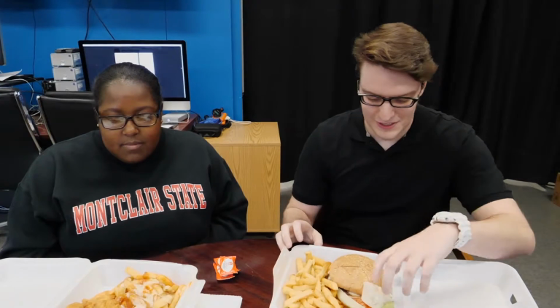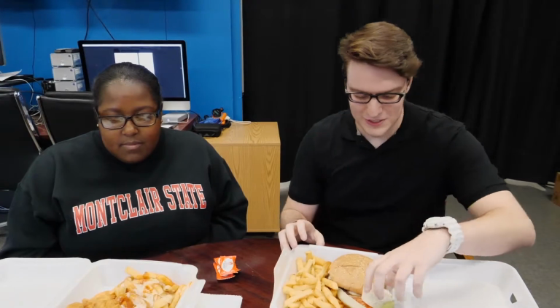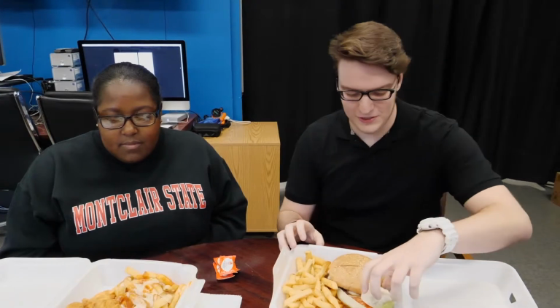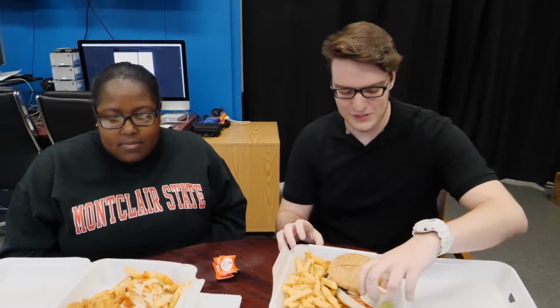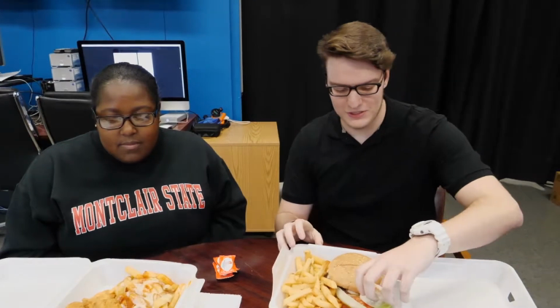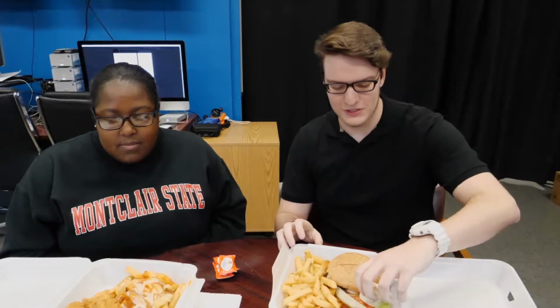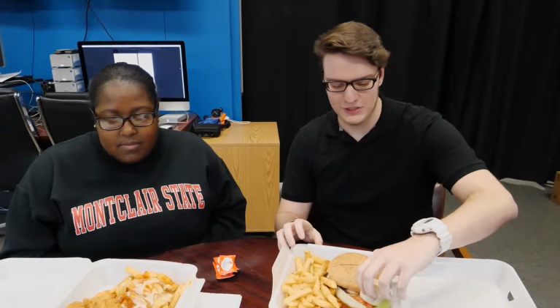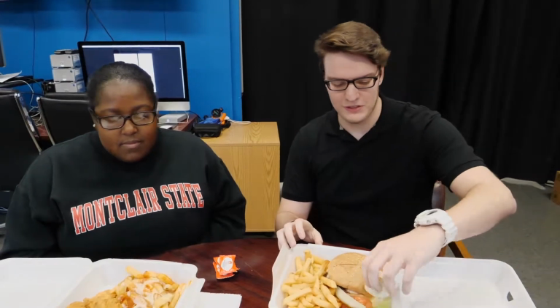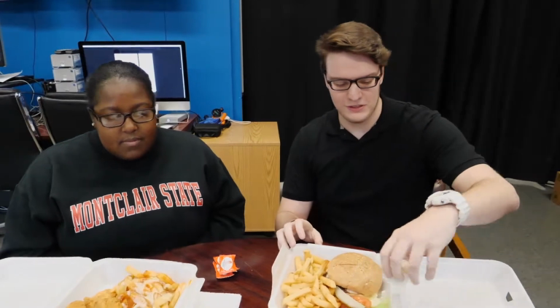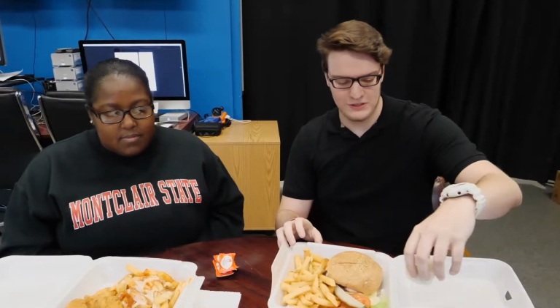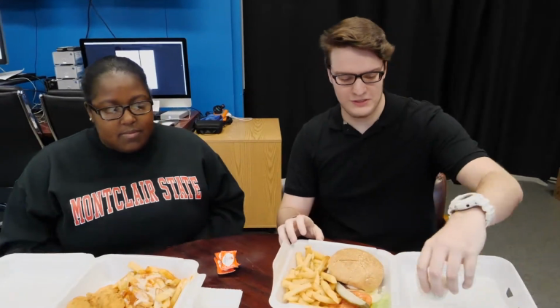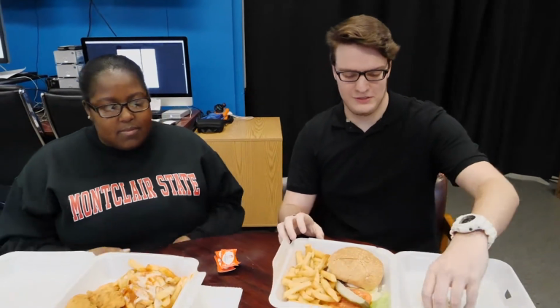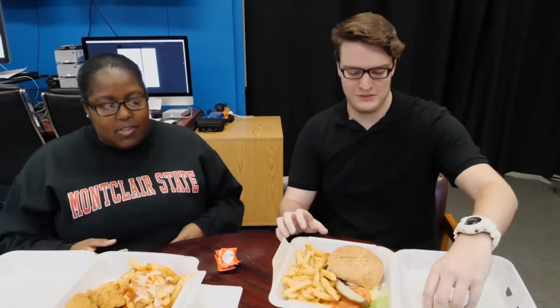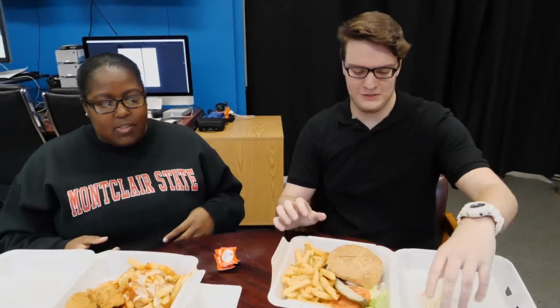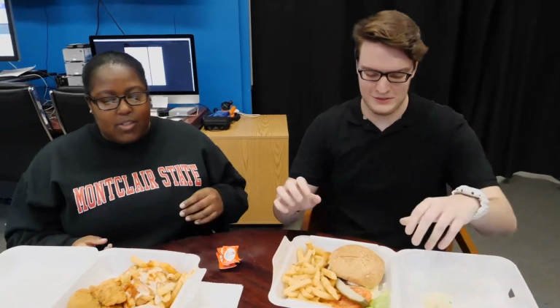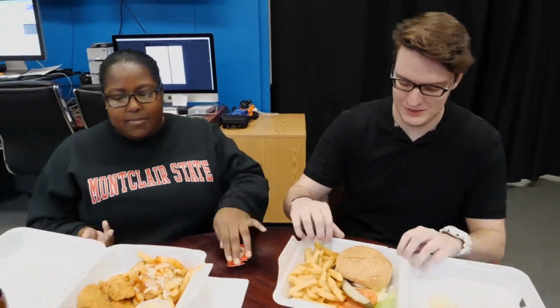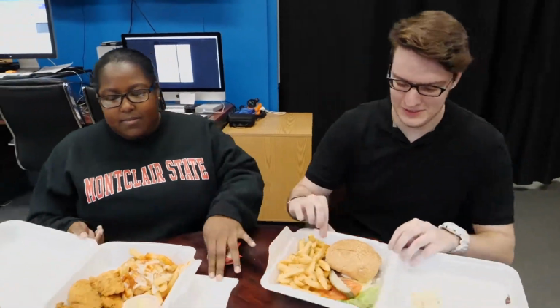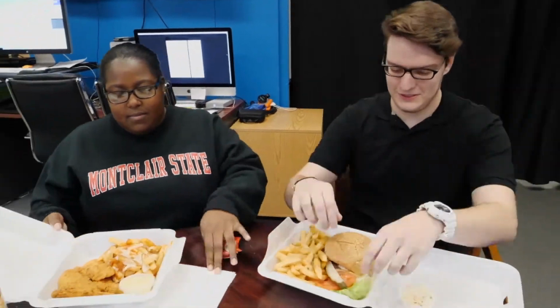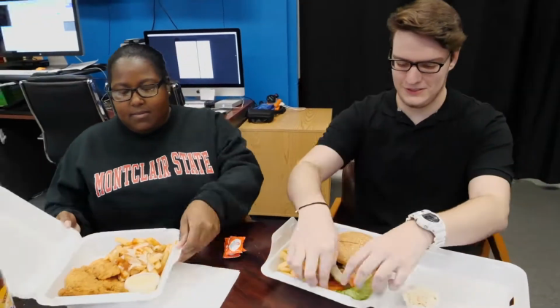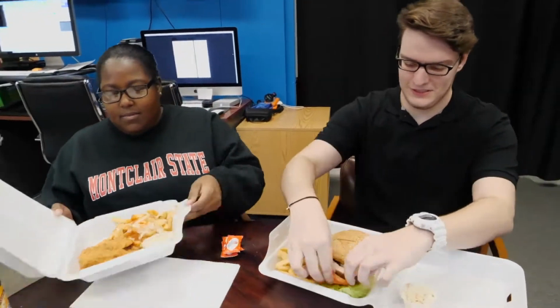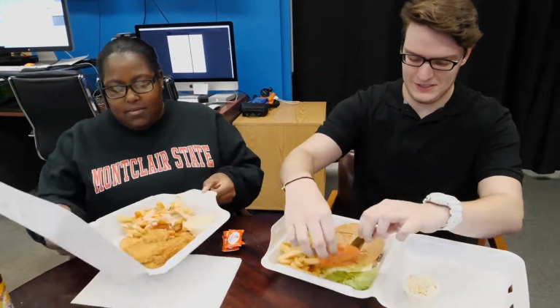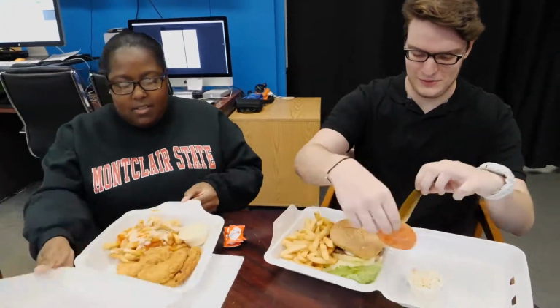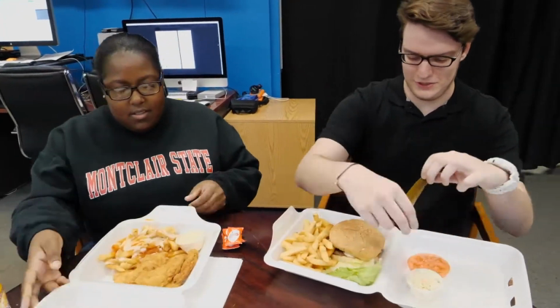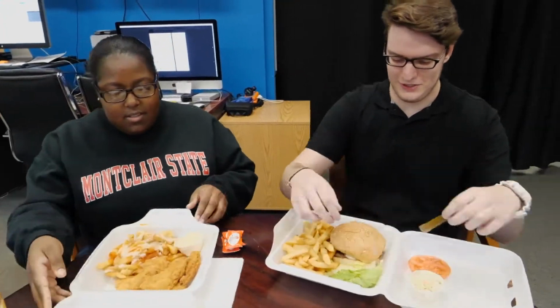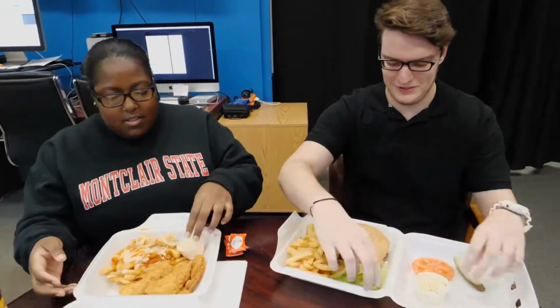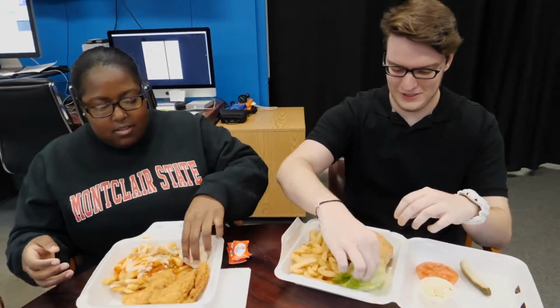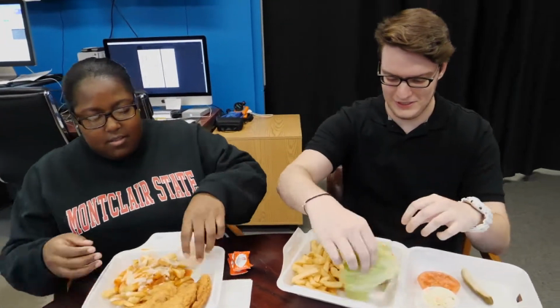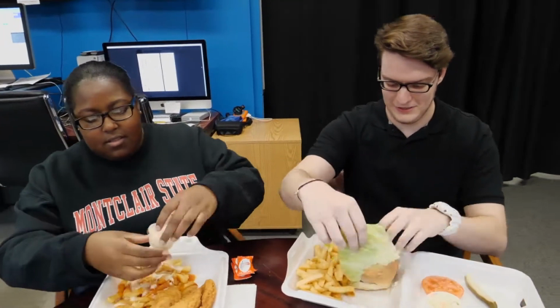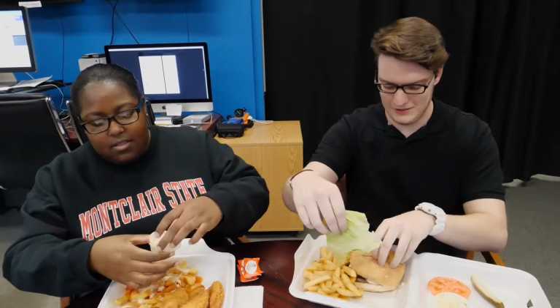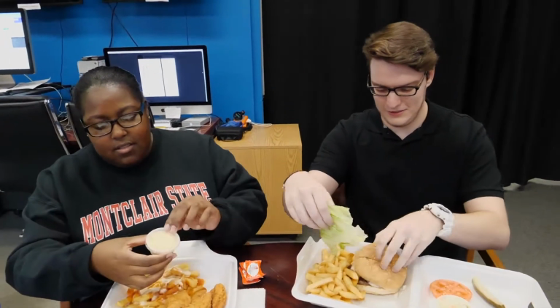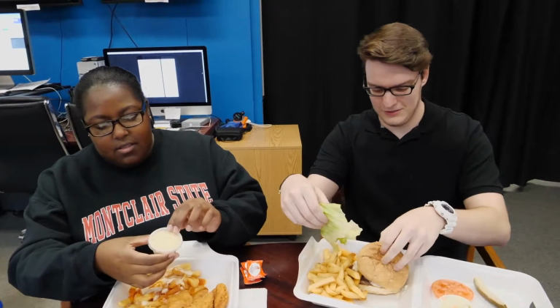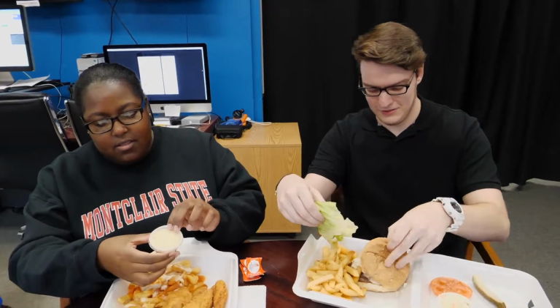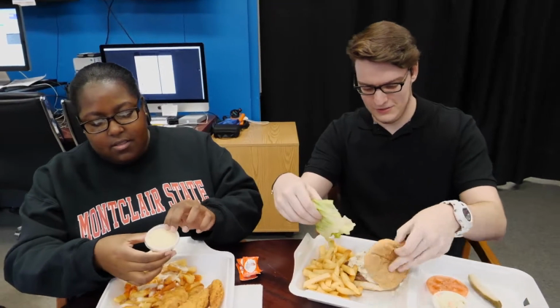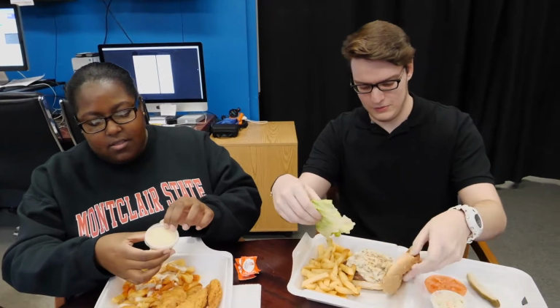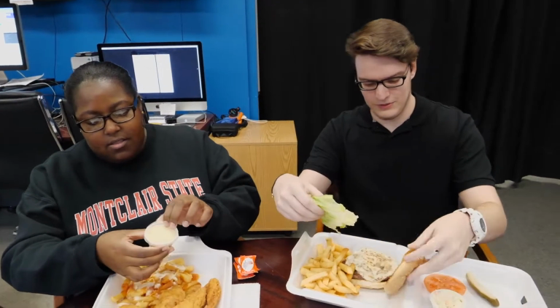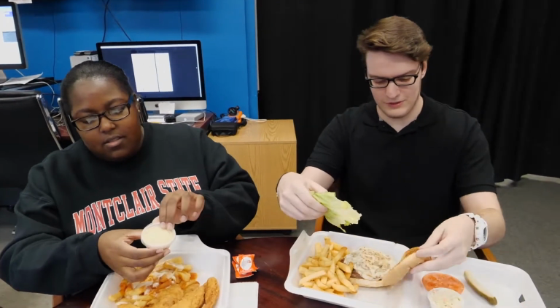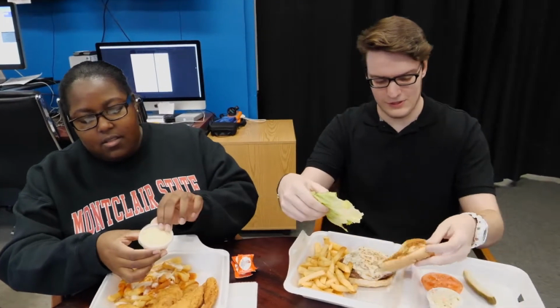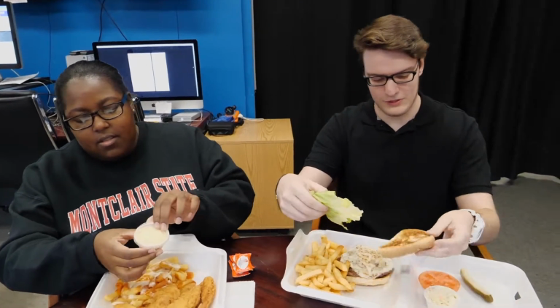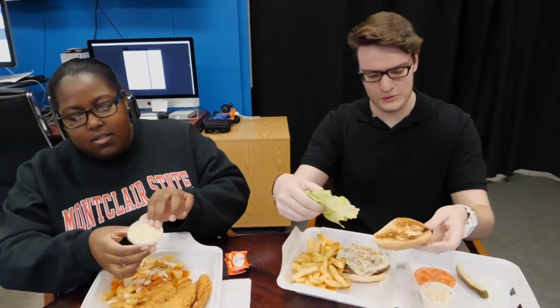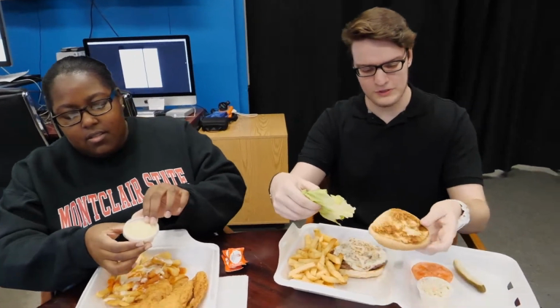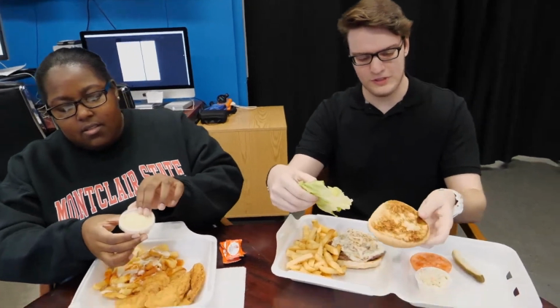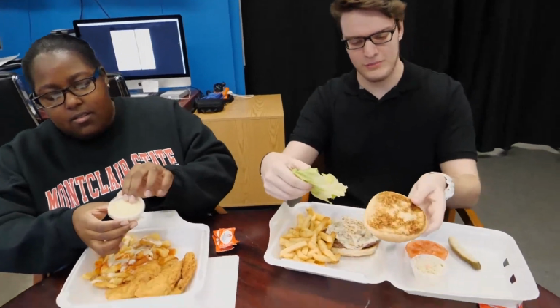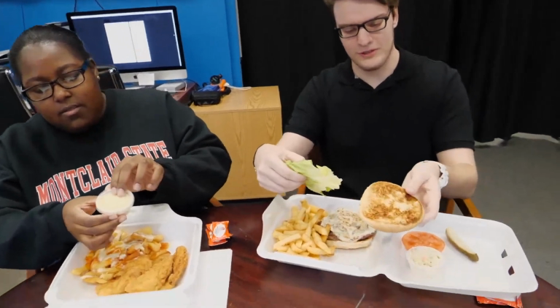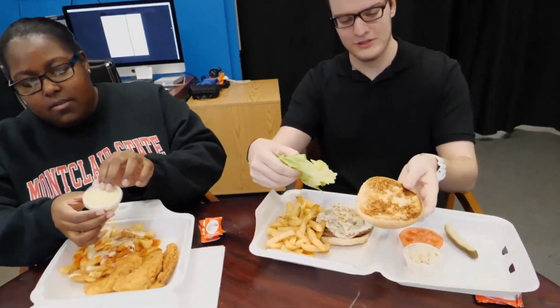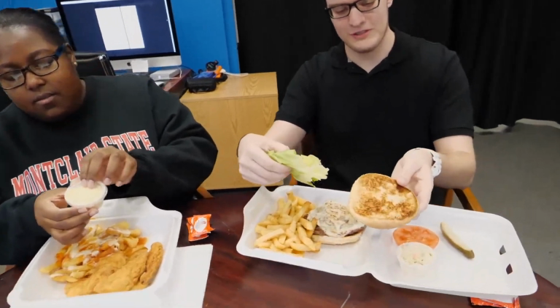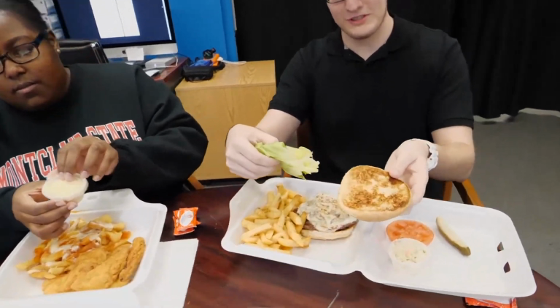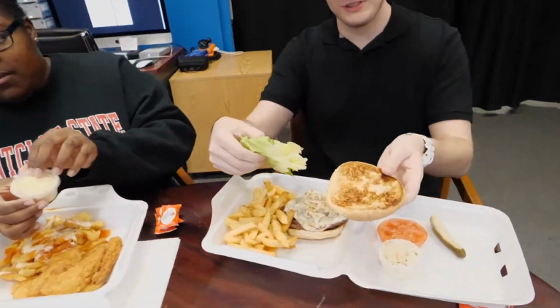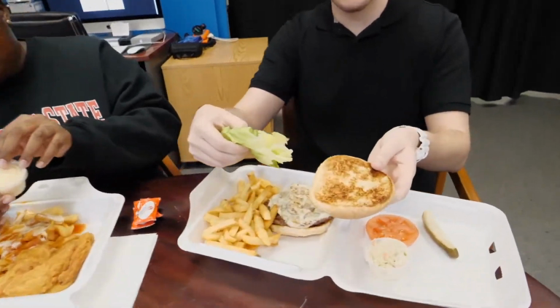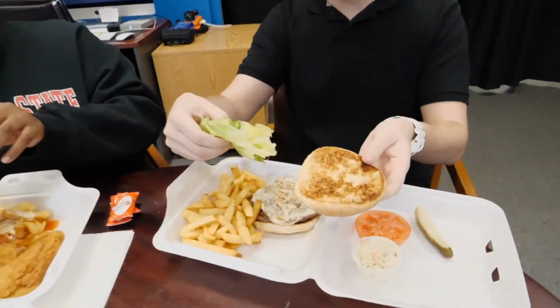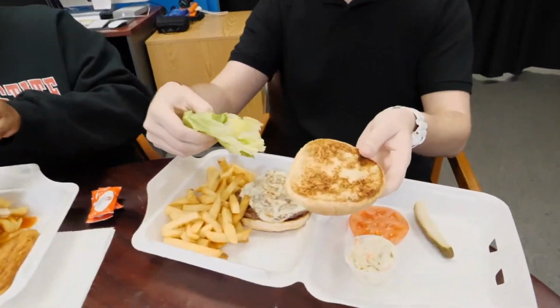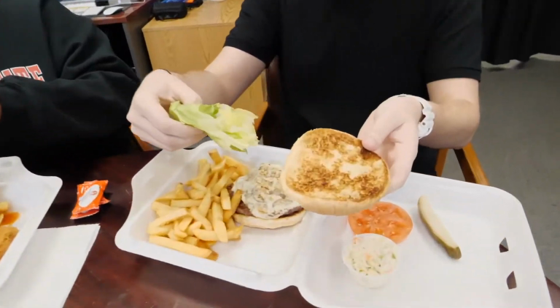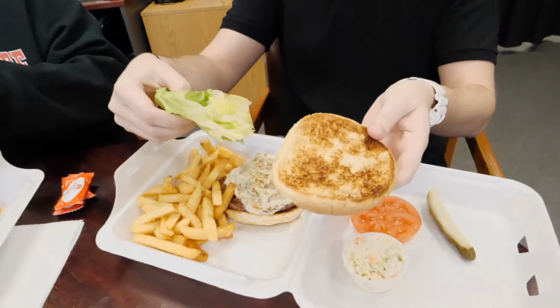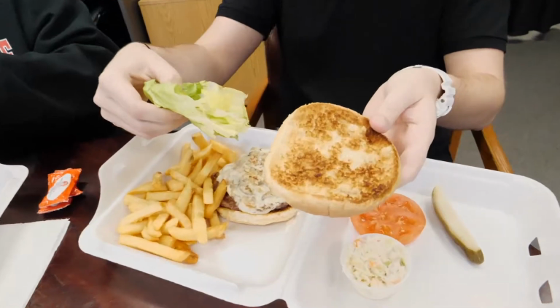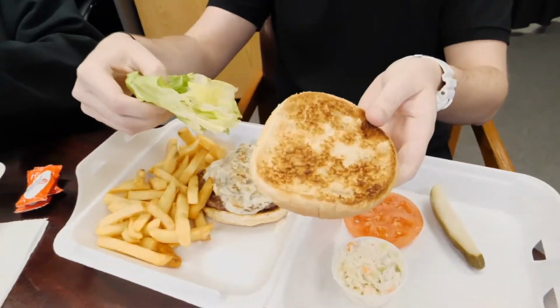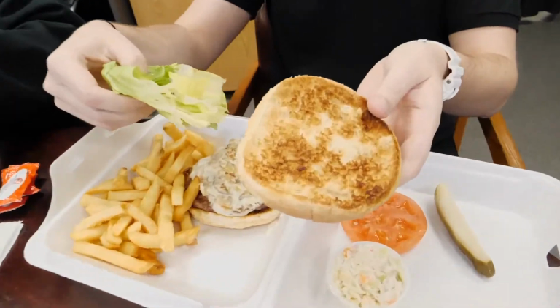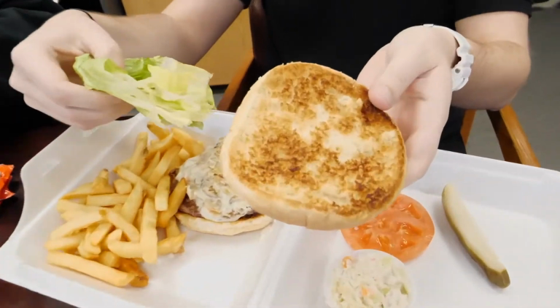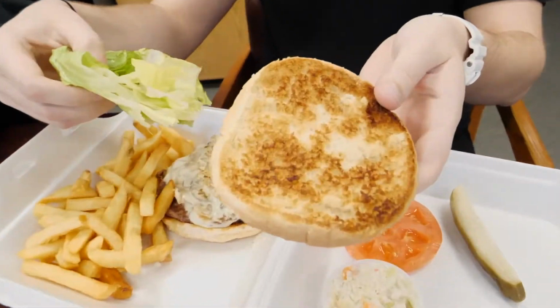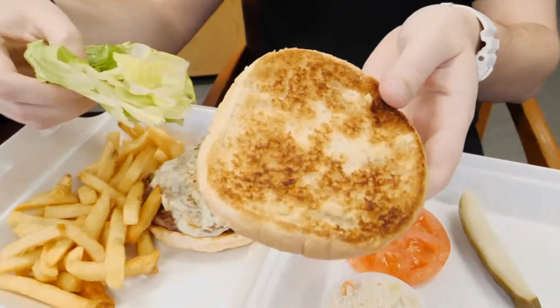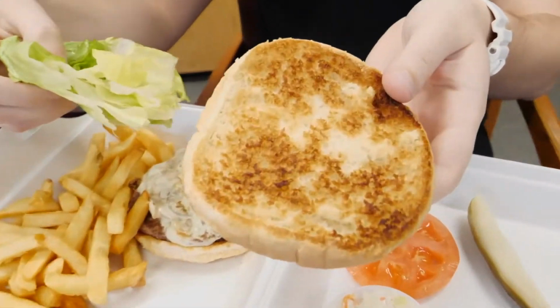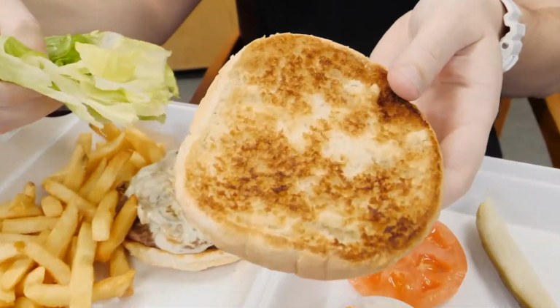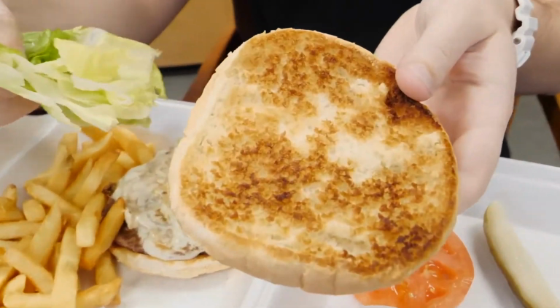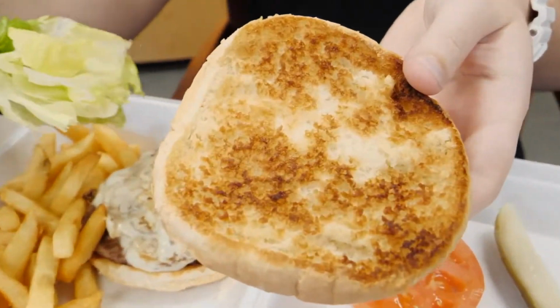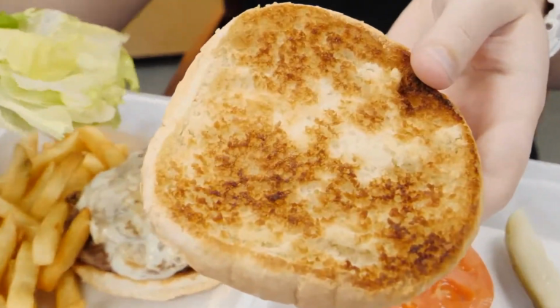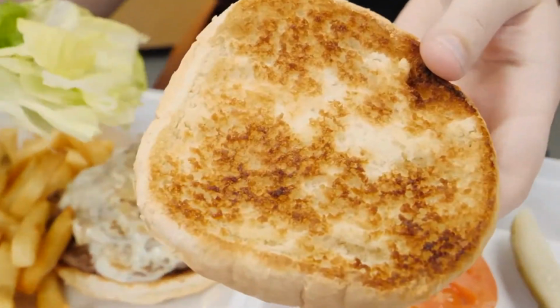So let's dig in. They toasted the buns — makes the burger a lot better.